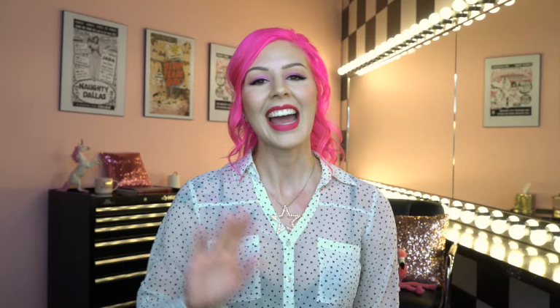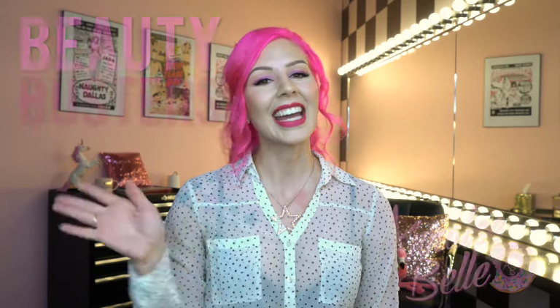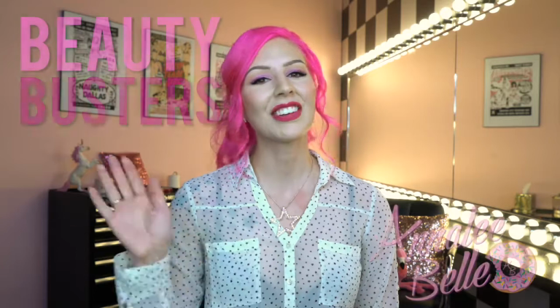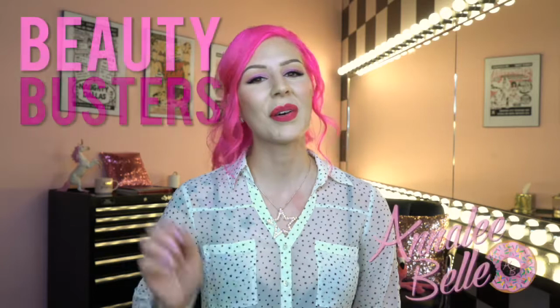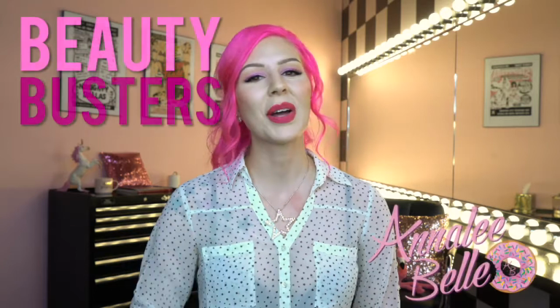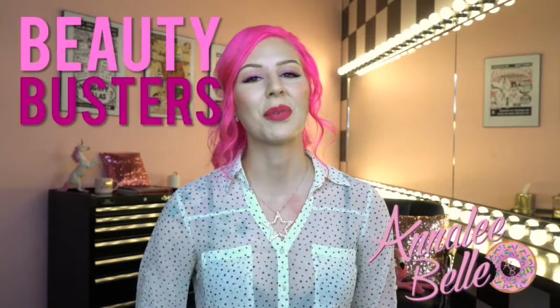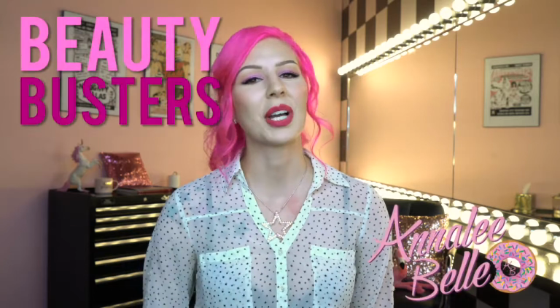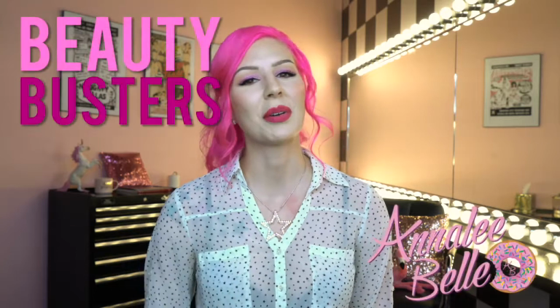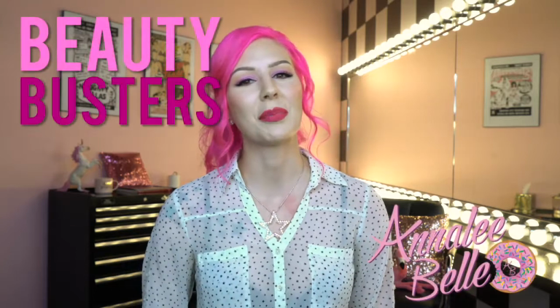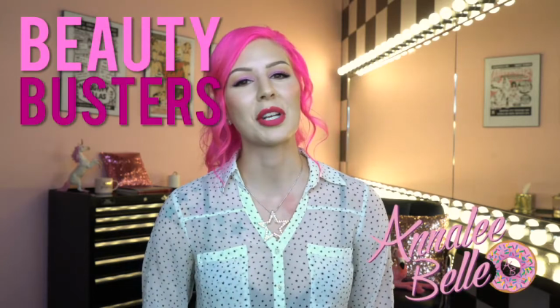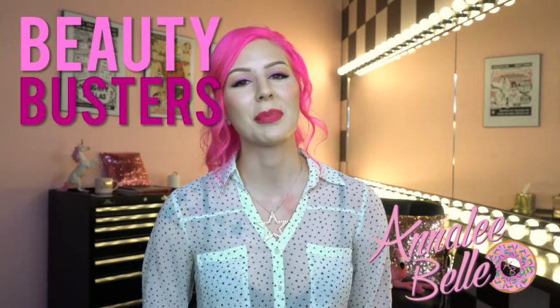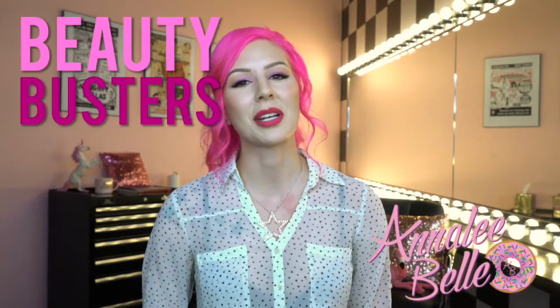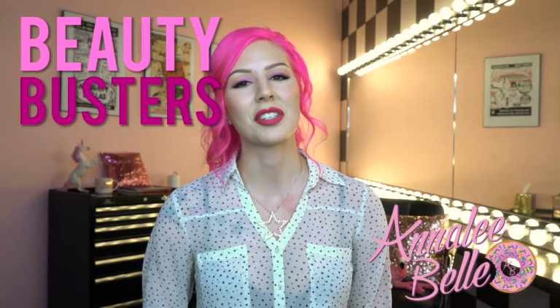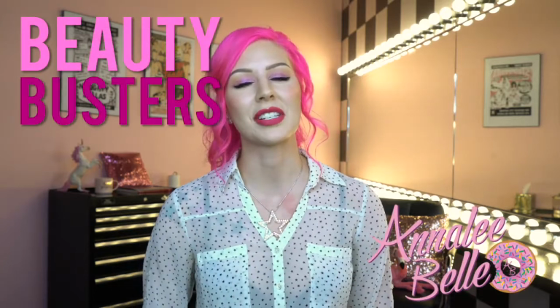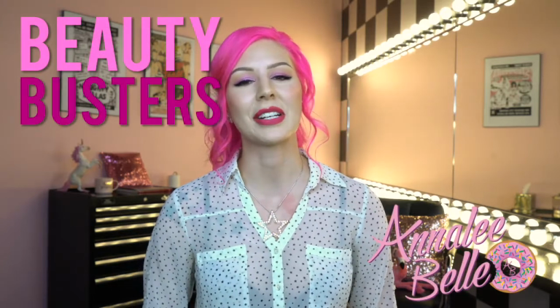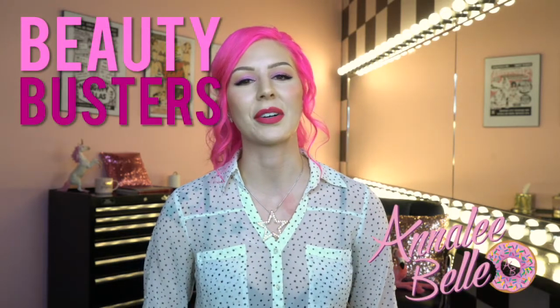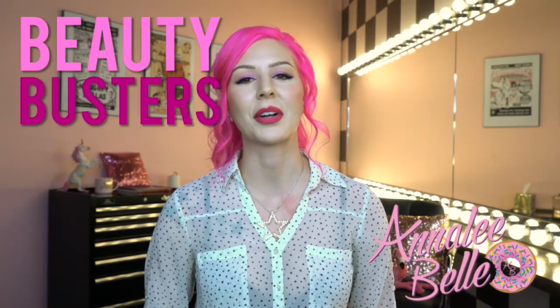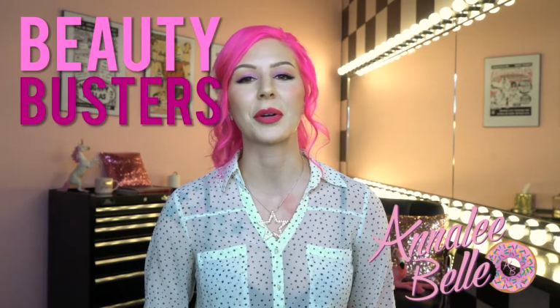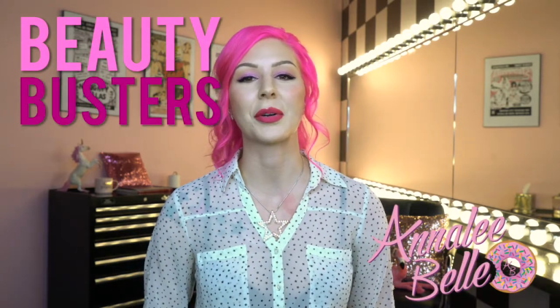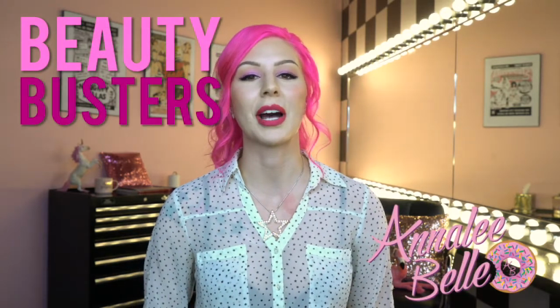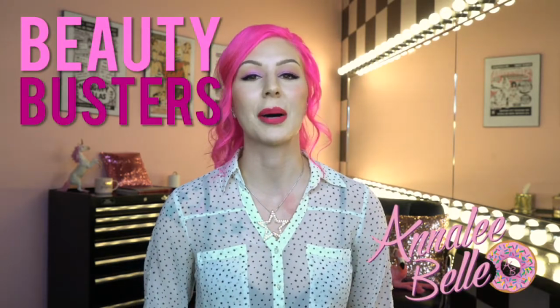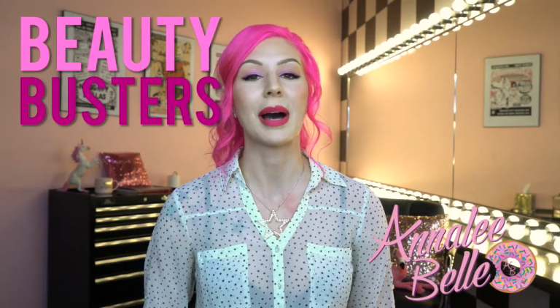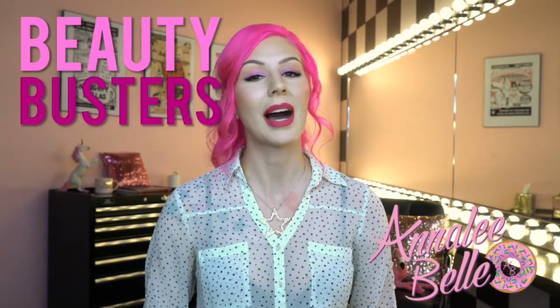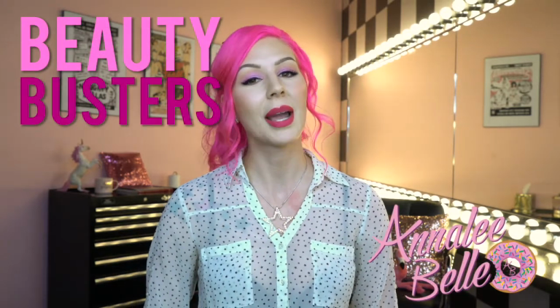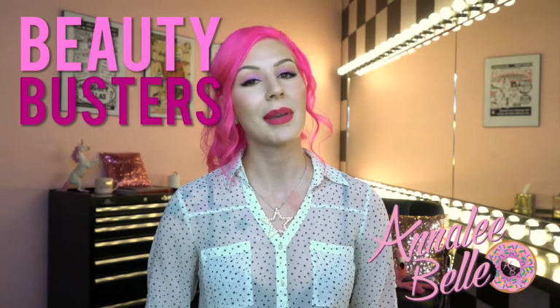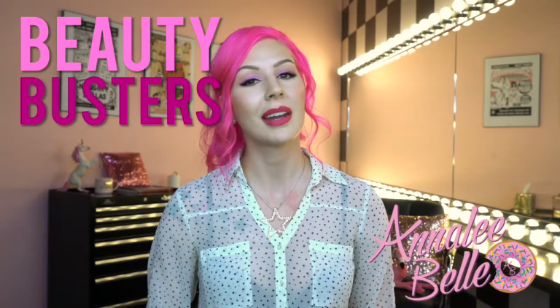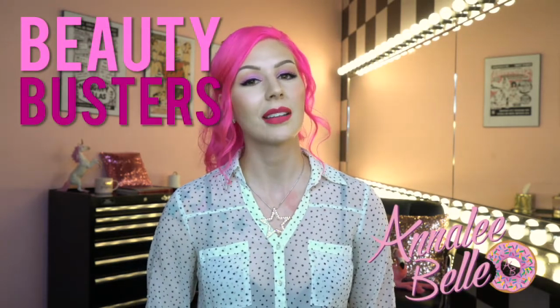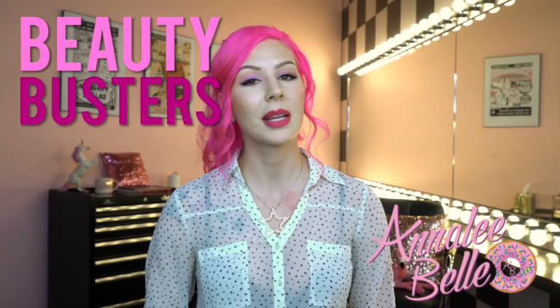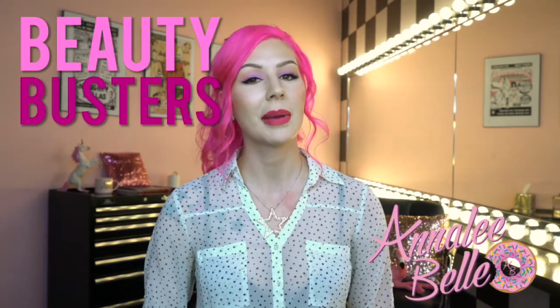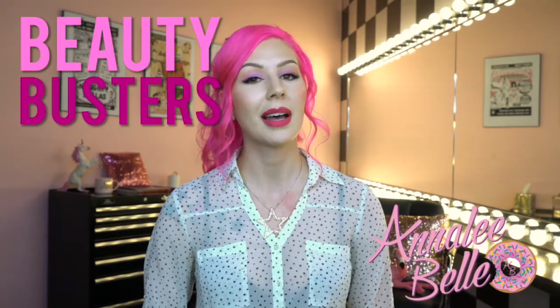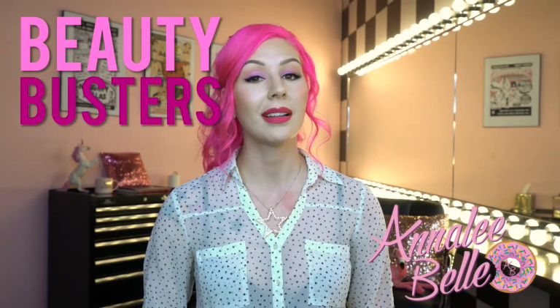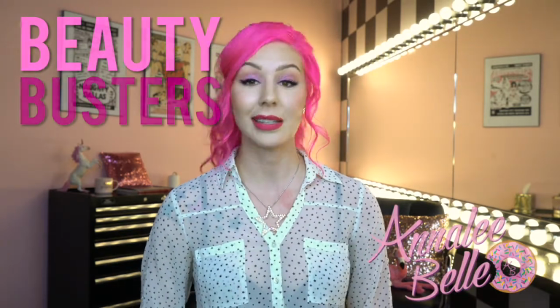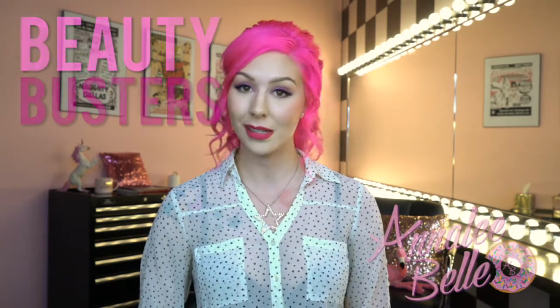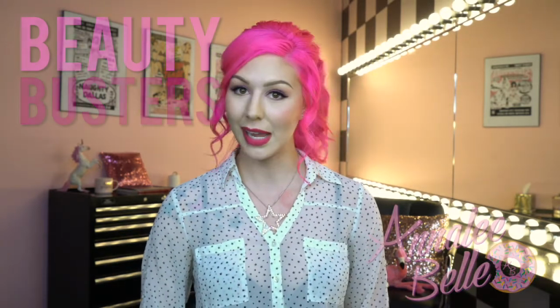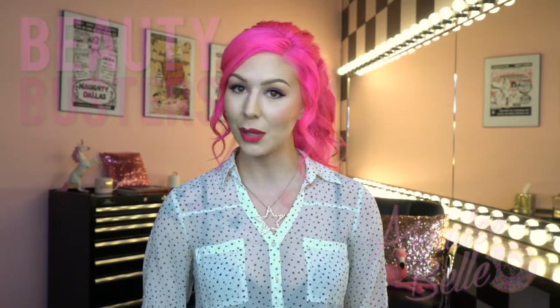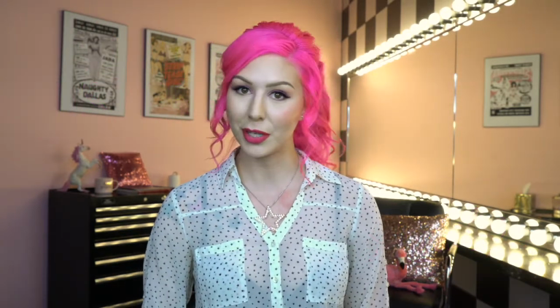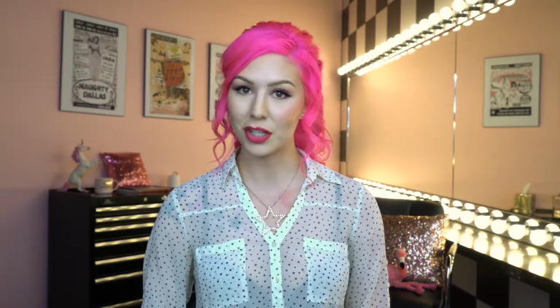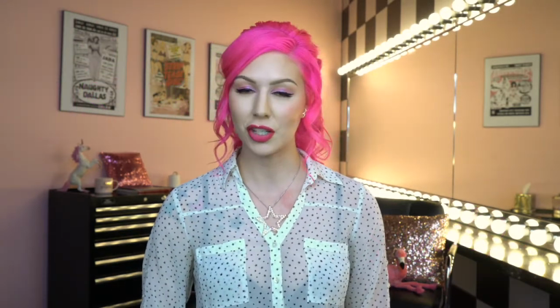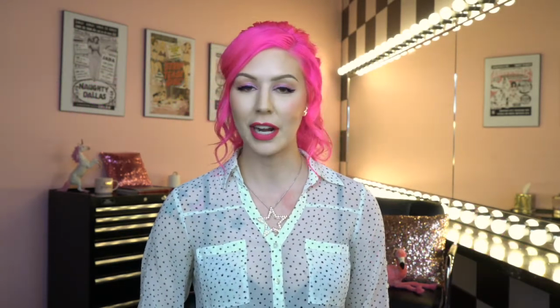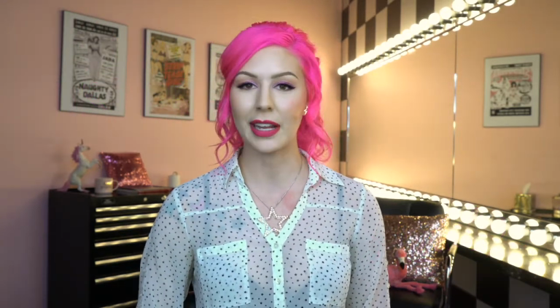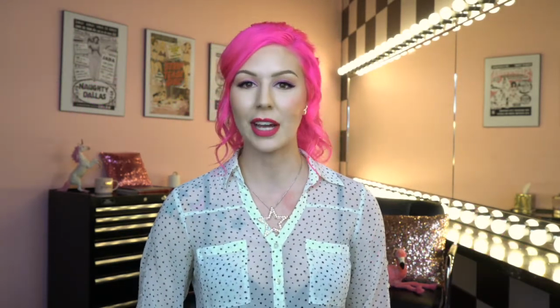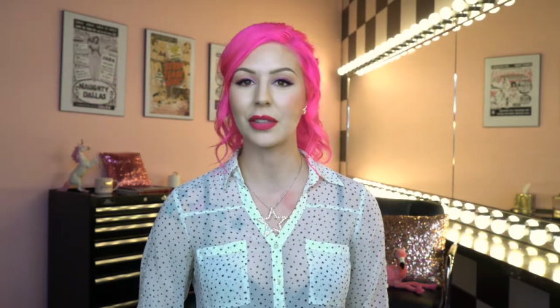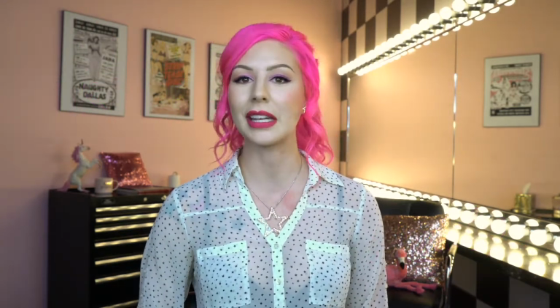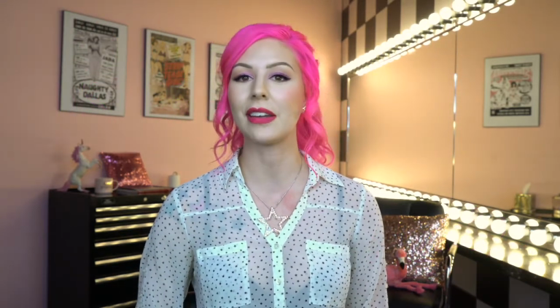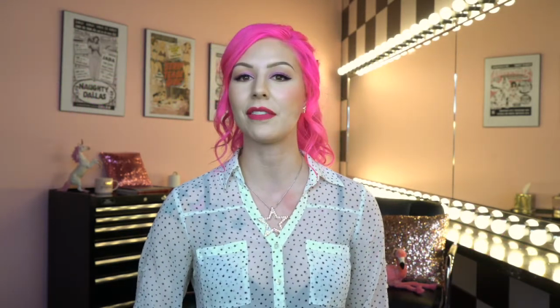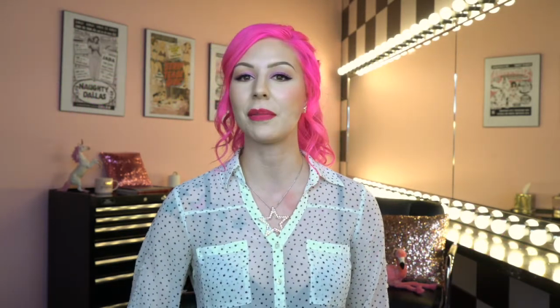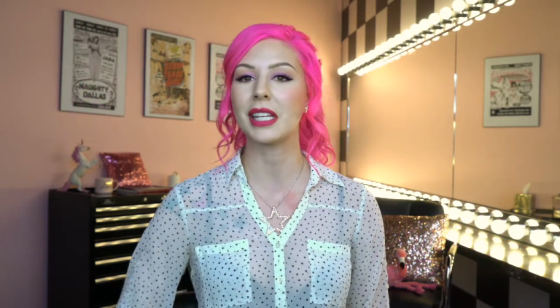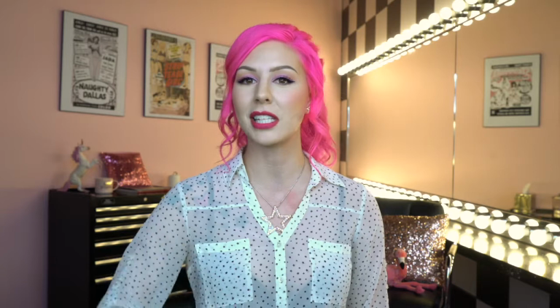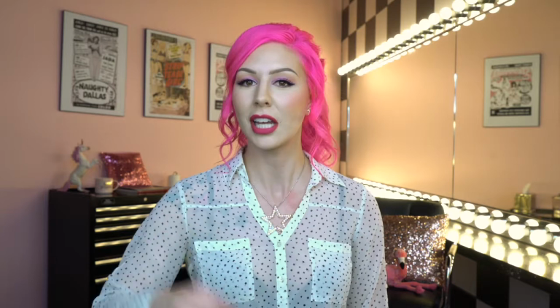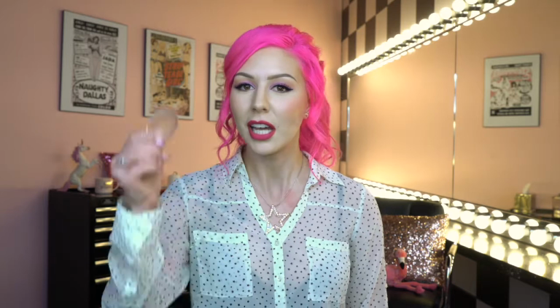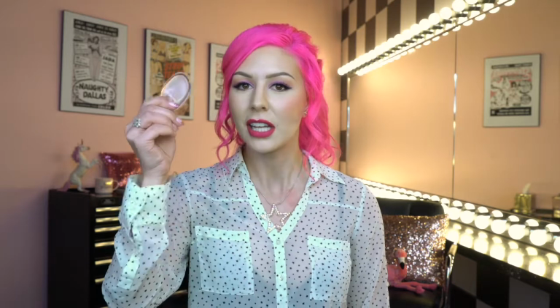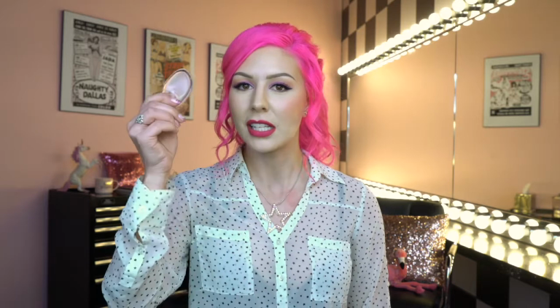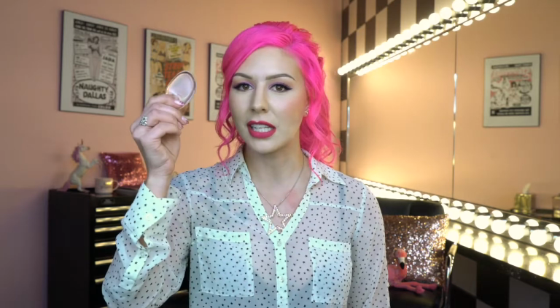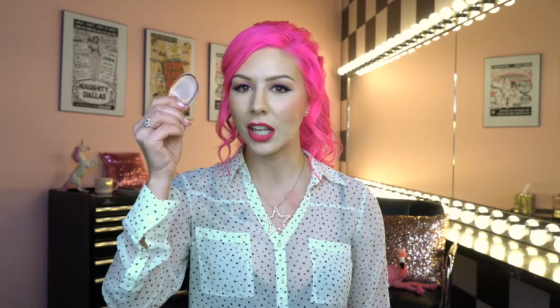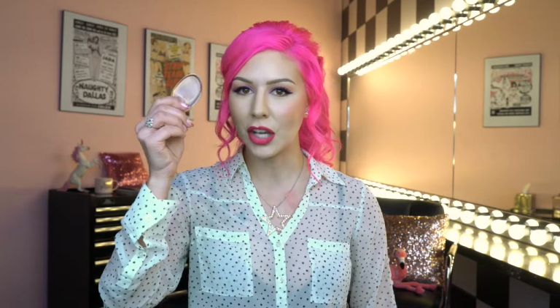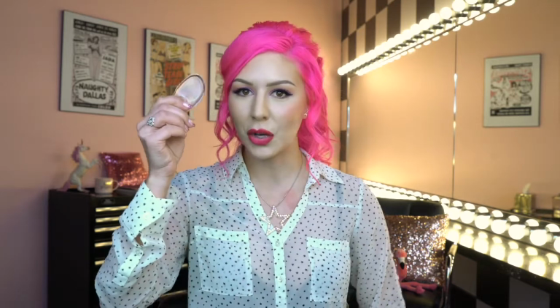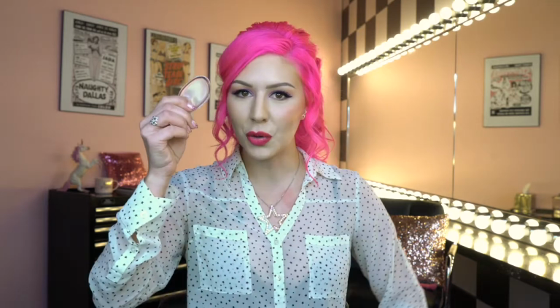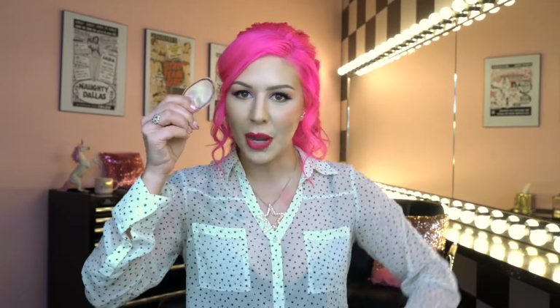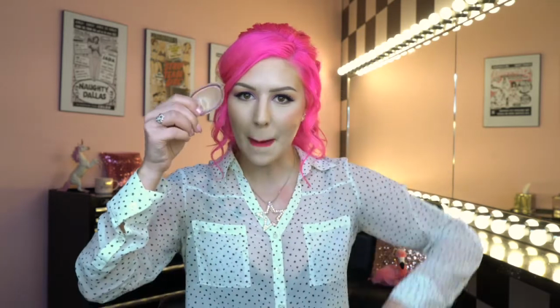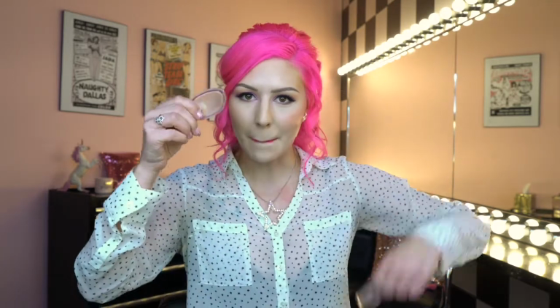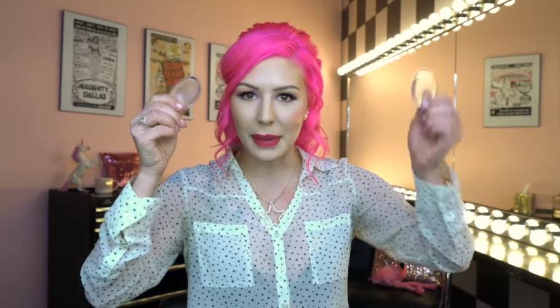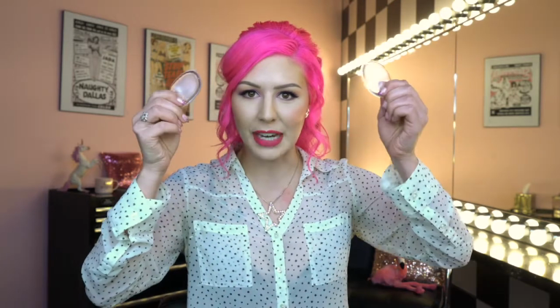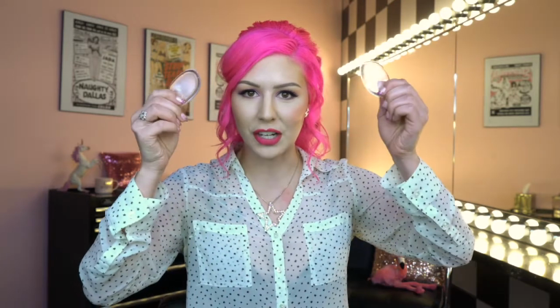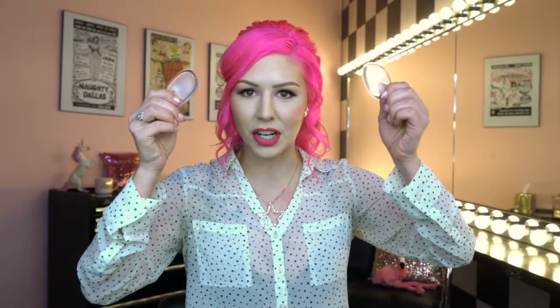Hey everyone, welcome to Beauty Busters here on Guru Hub. I'm Anna Lee Bell and today we are trying out the infamous silicone blender.